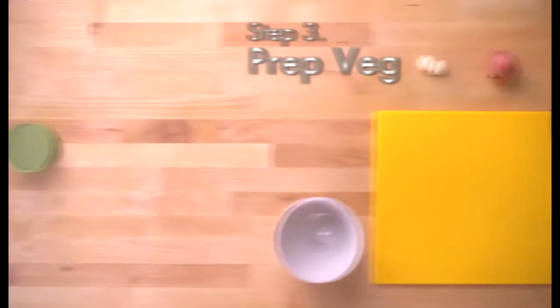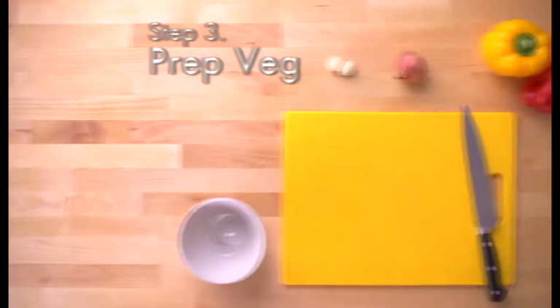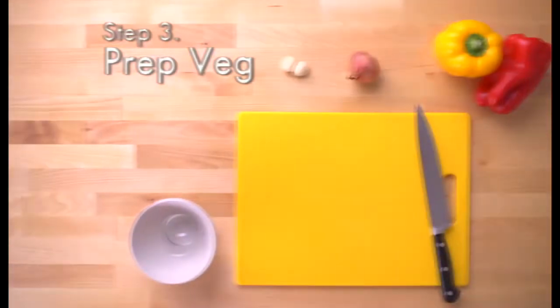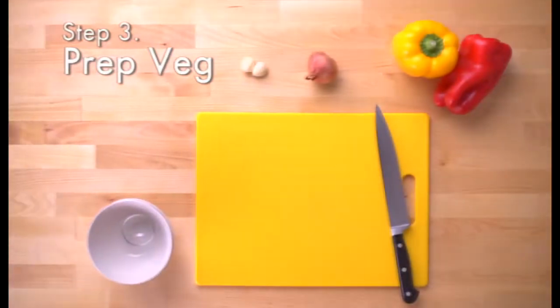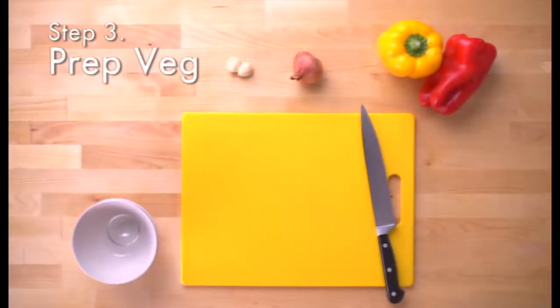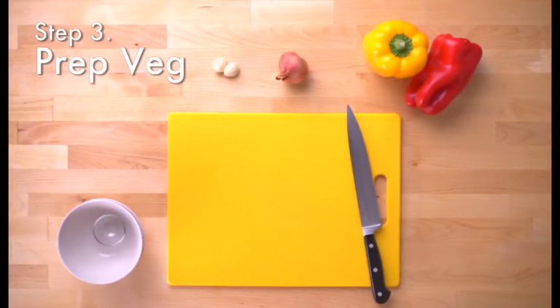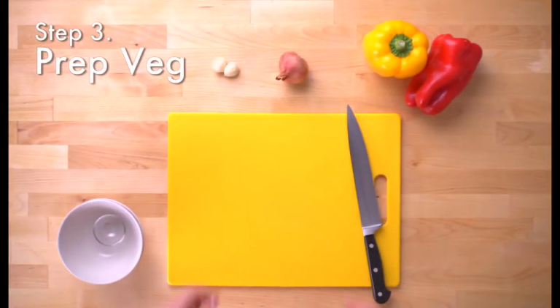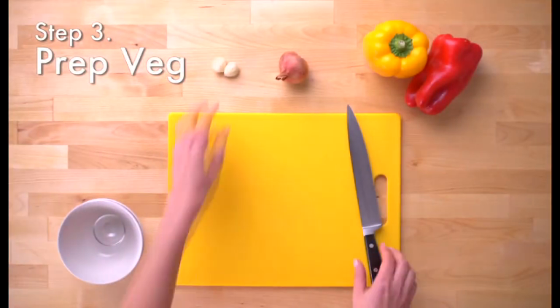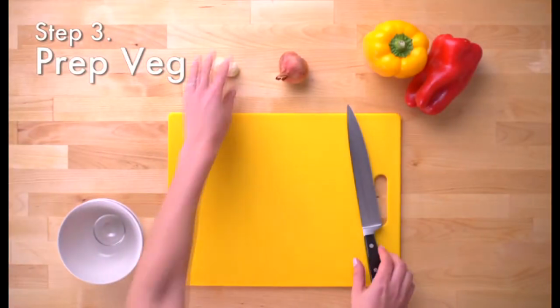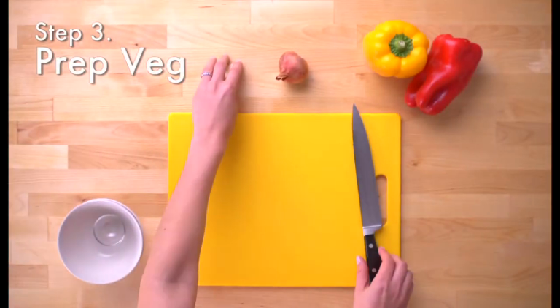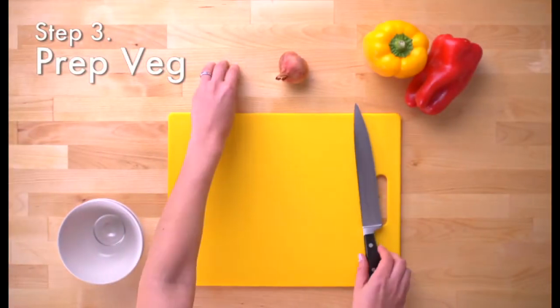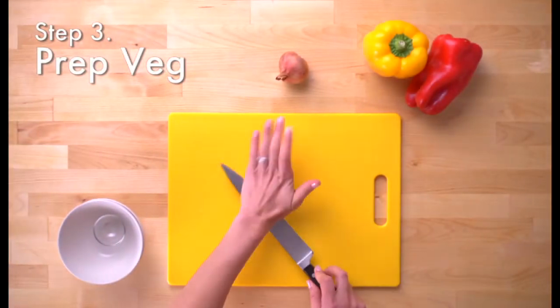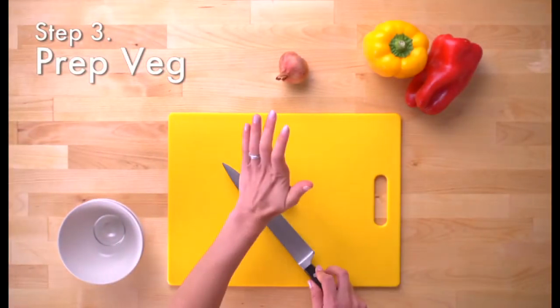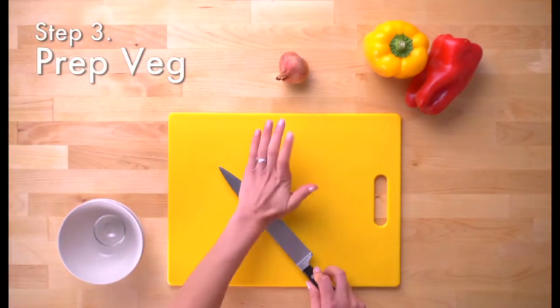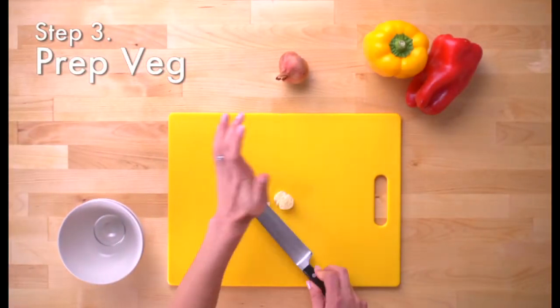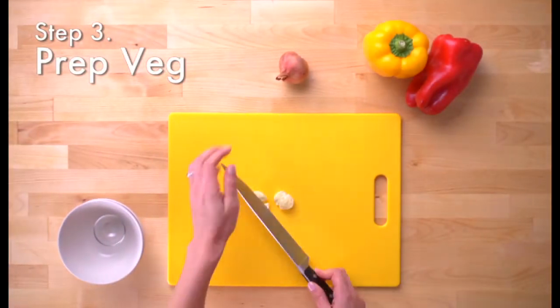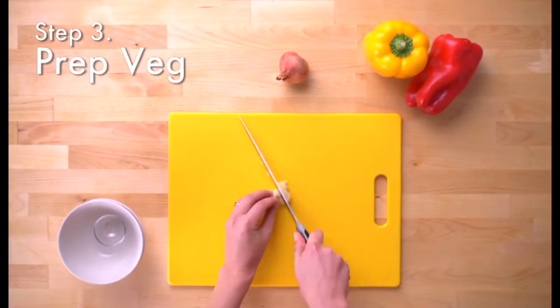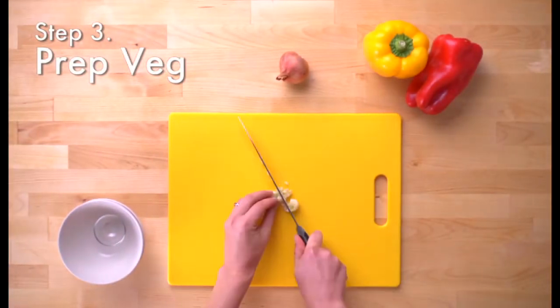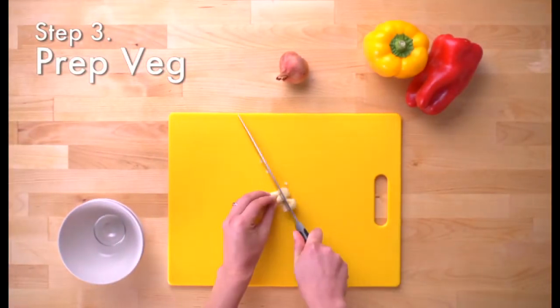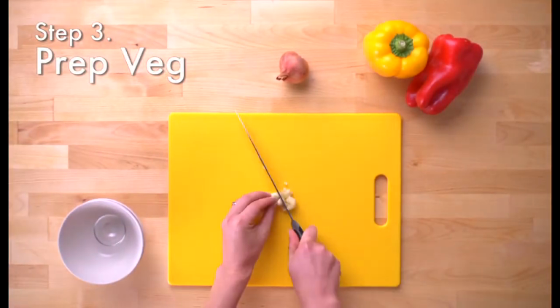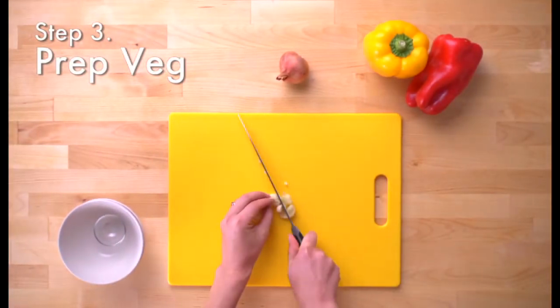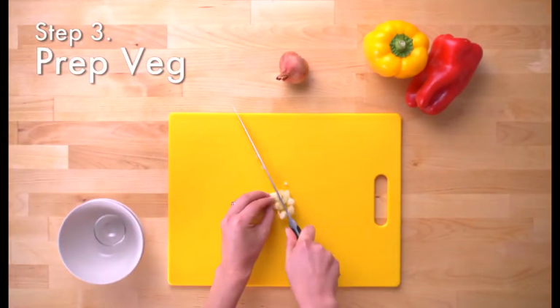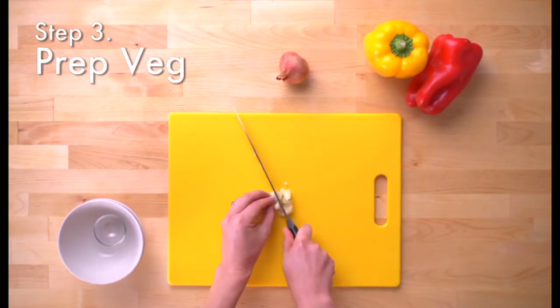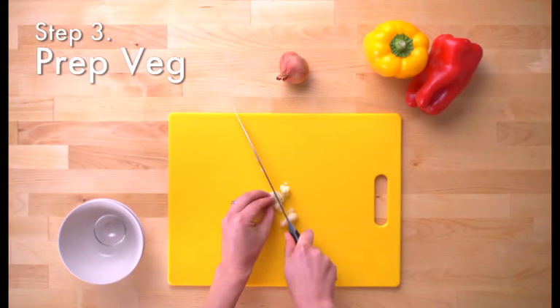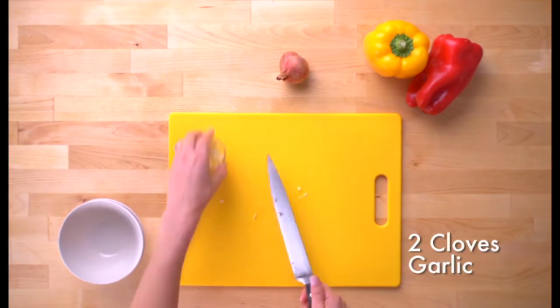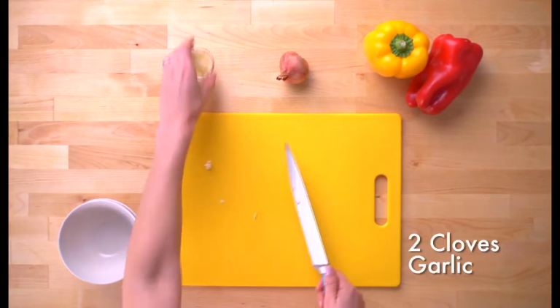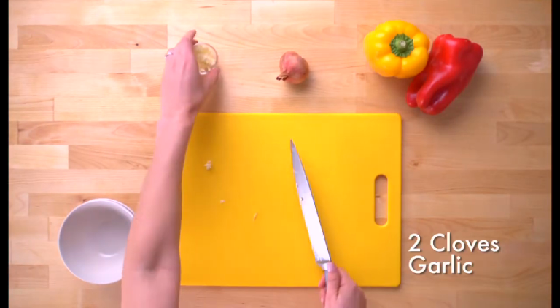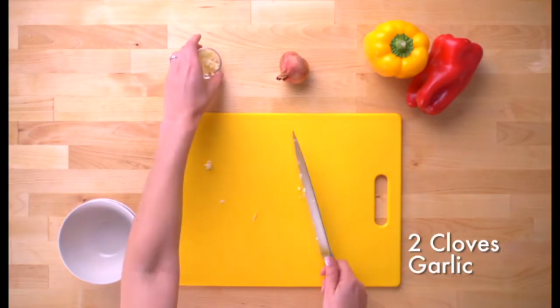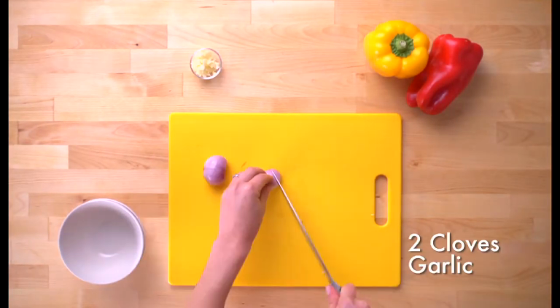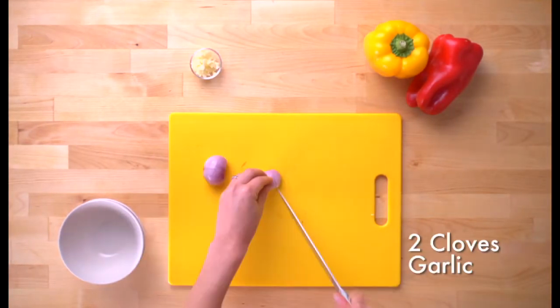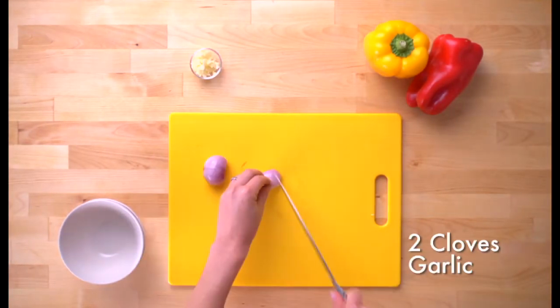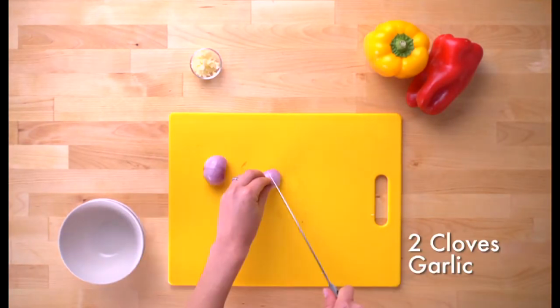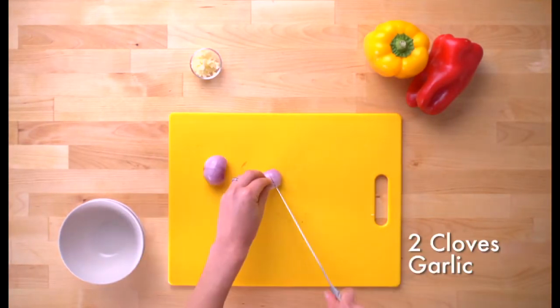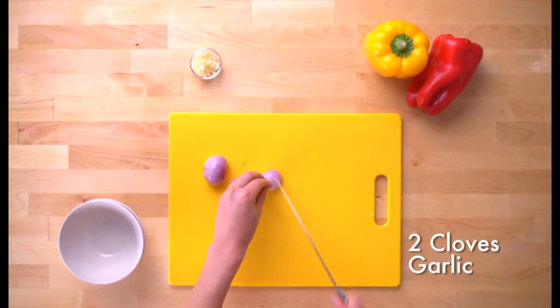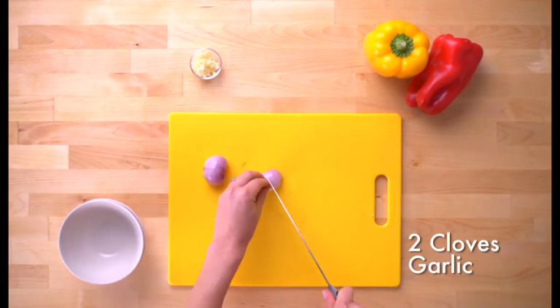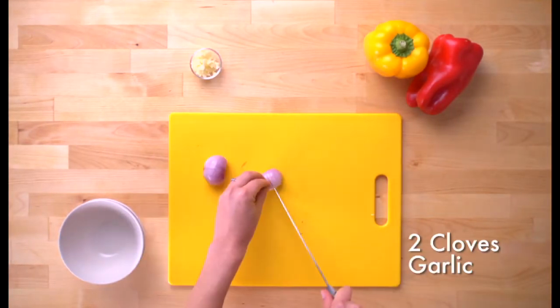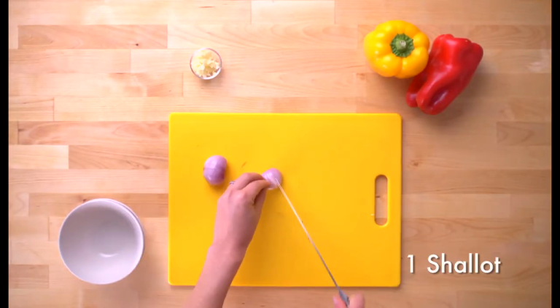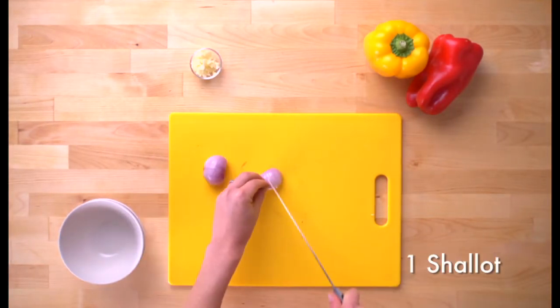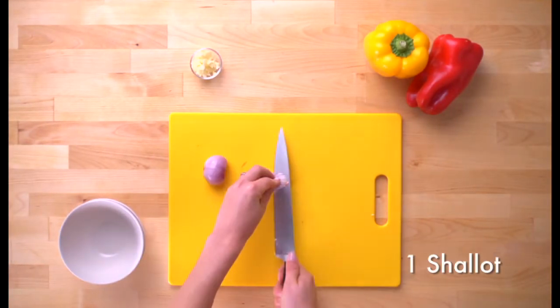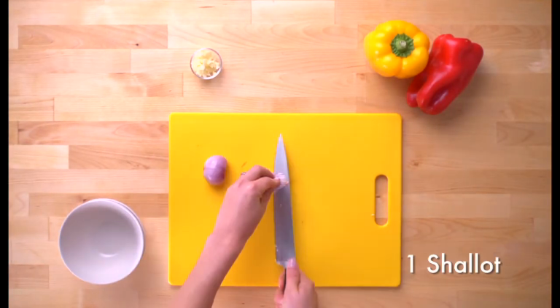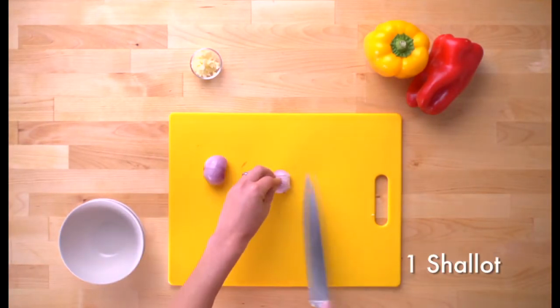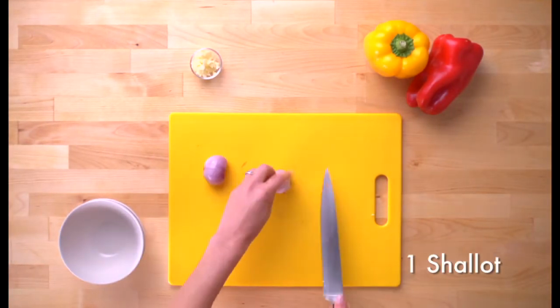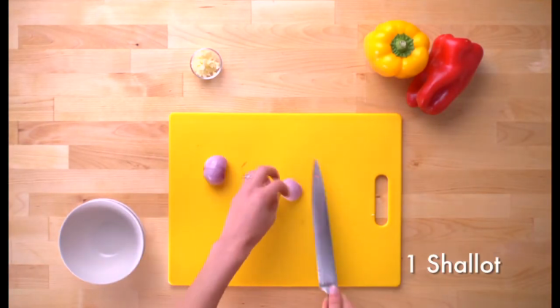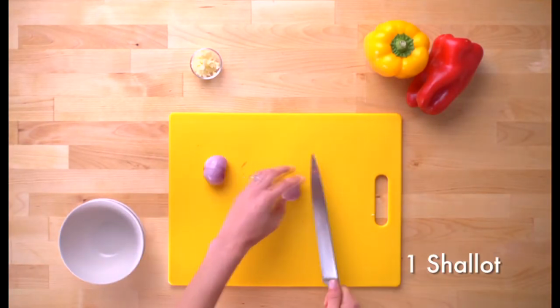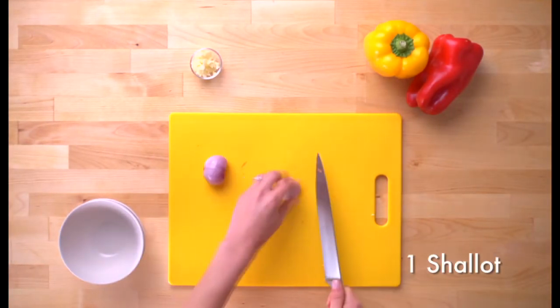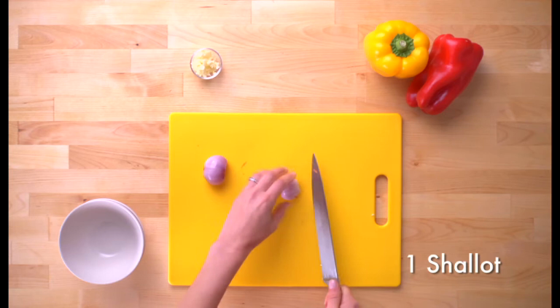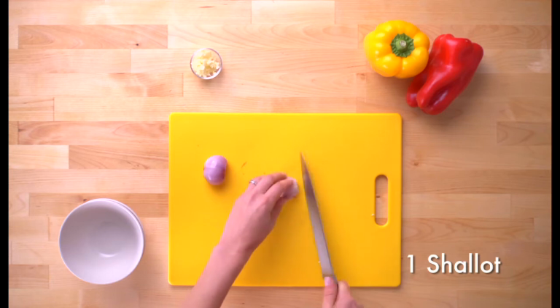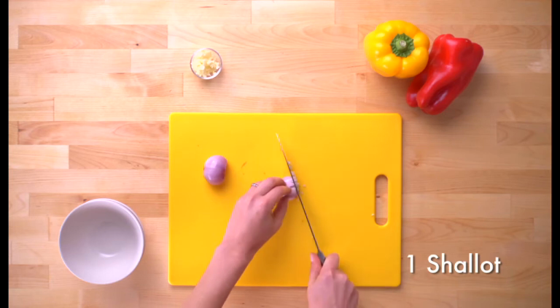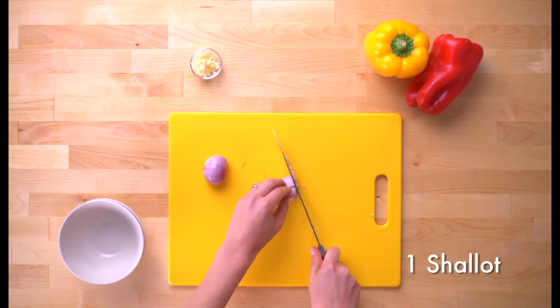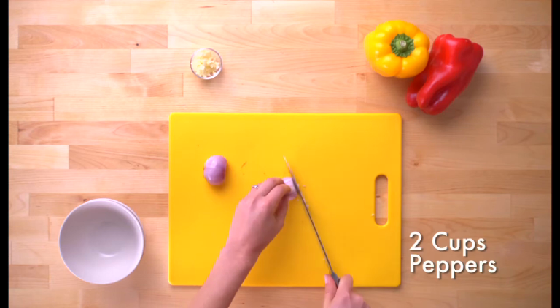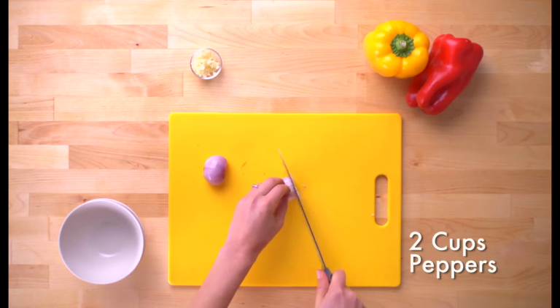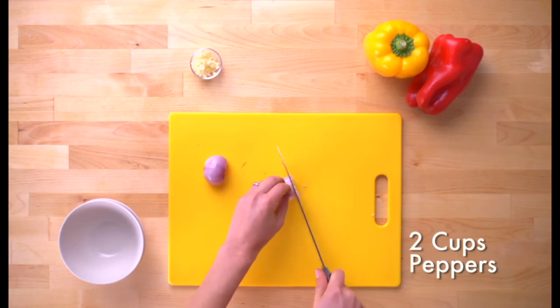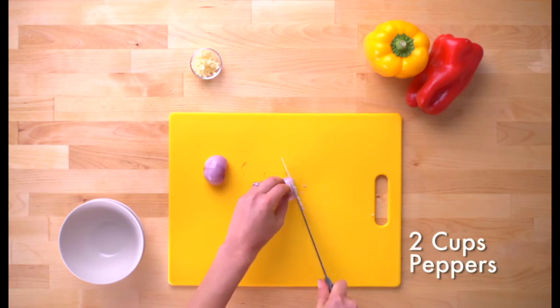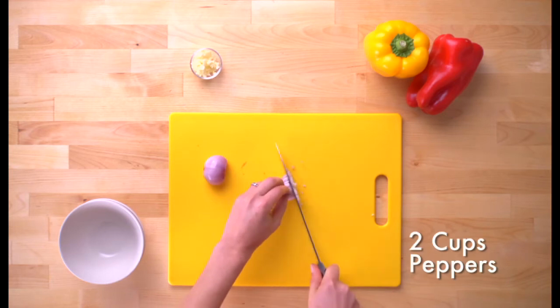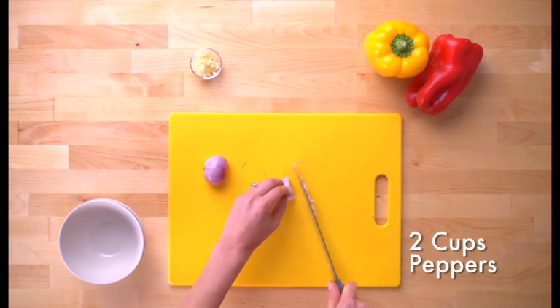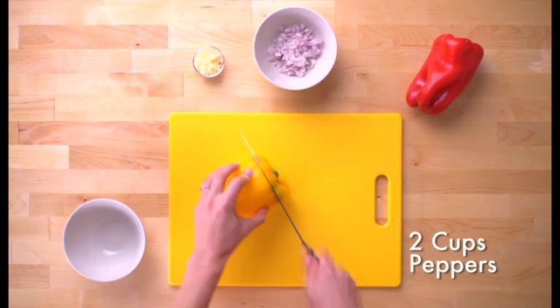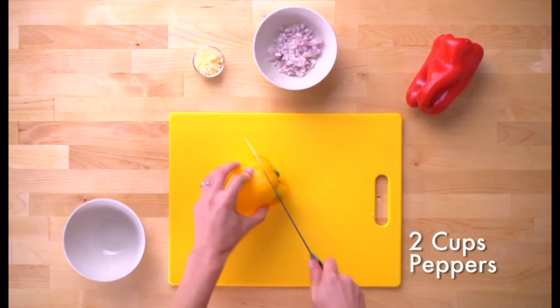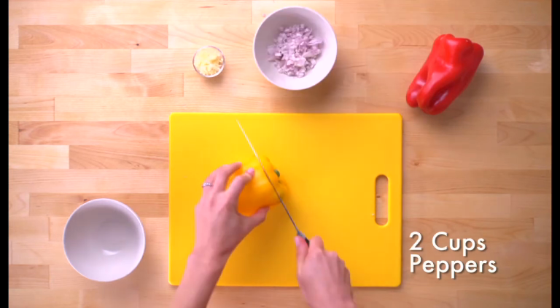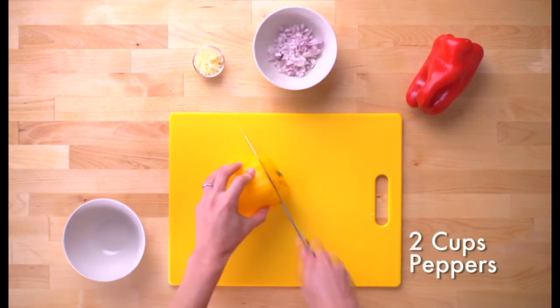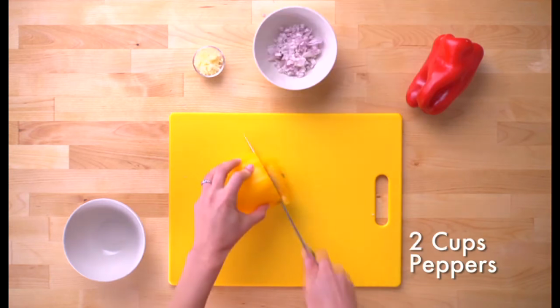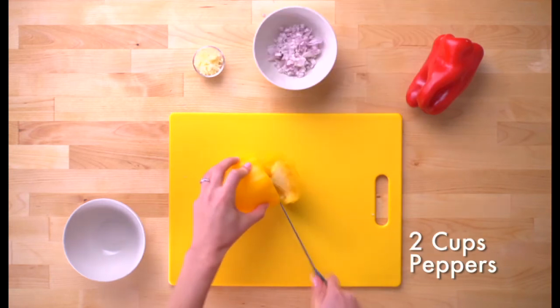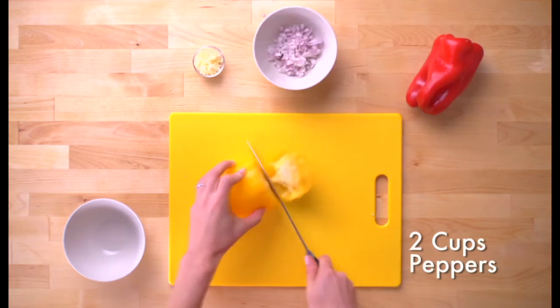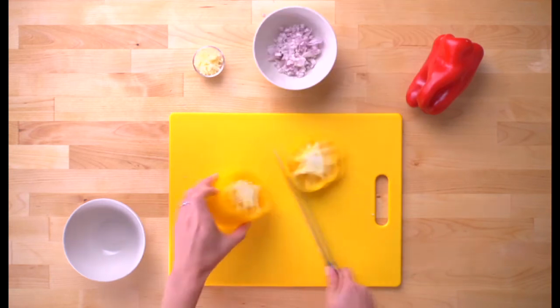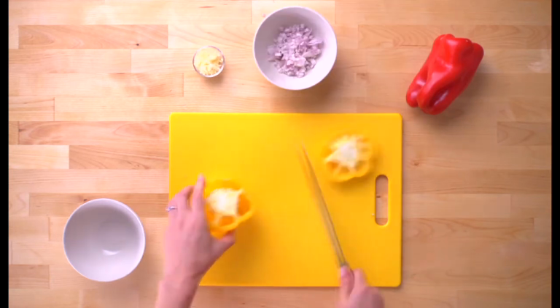Next, prep the aromatics and the vegetables. Mince two cloves of garlic, one shallot, and dice some yellow and red peppers.